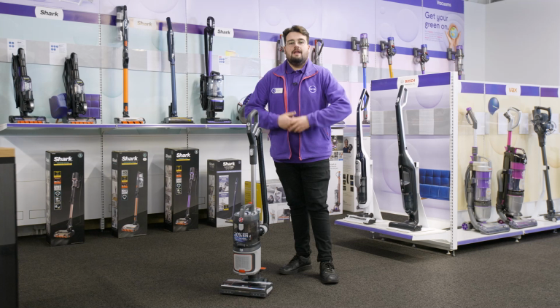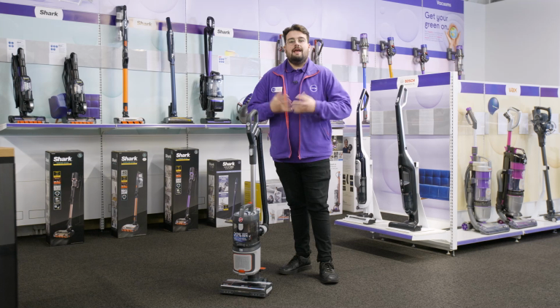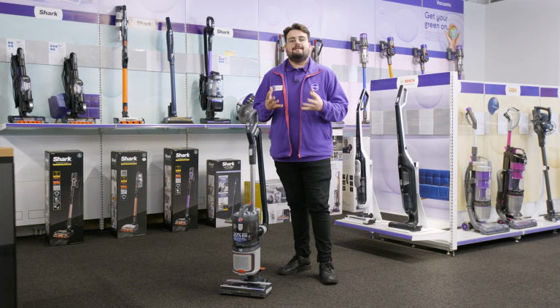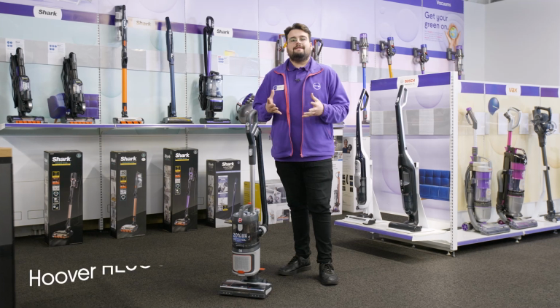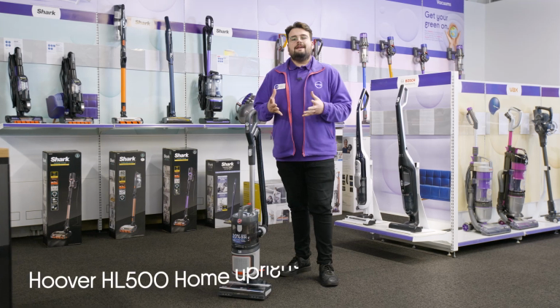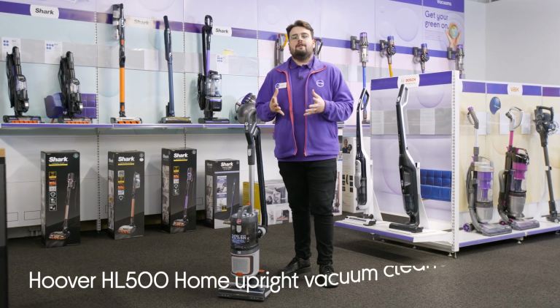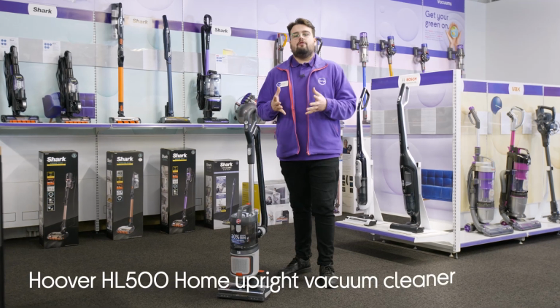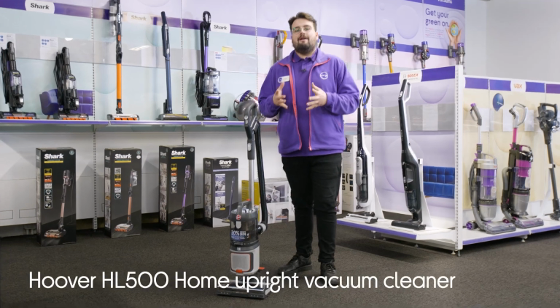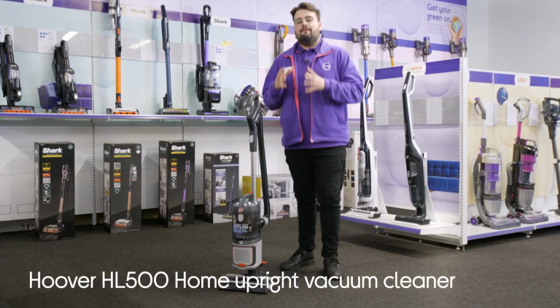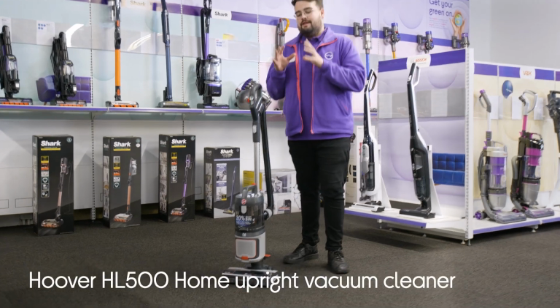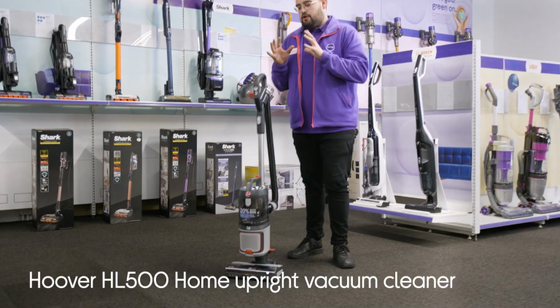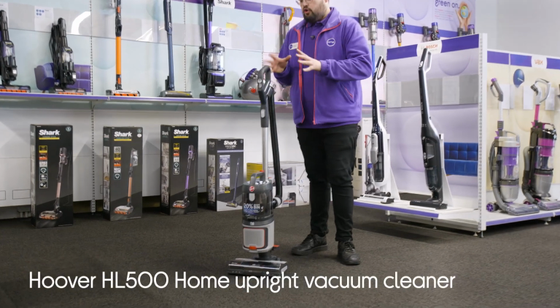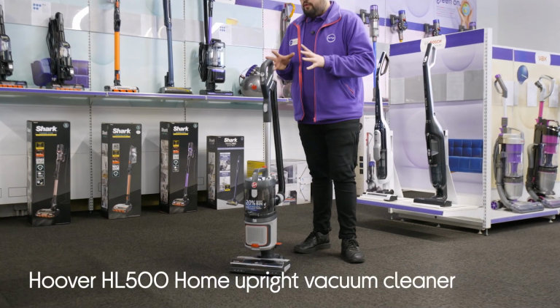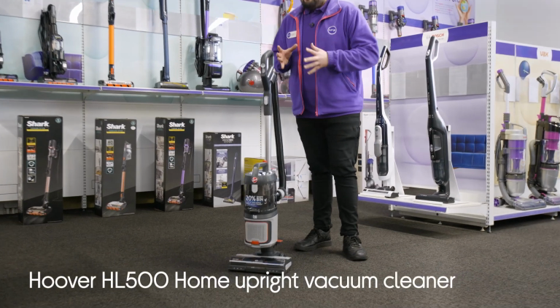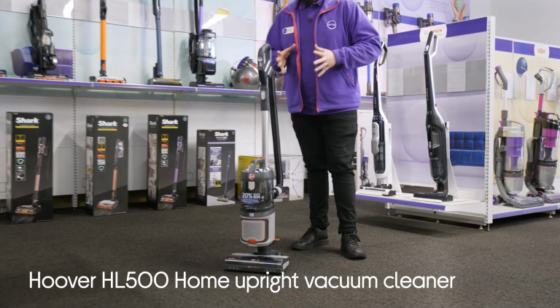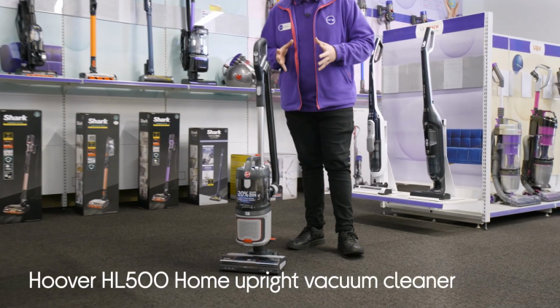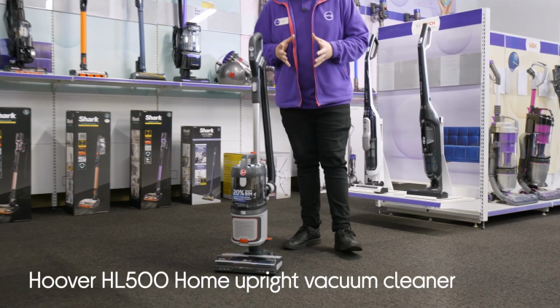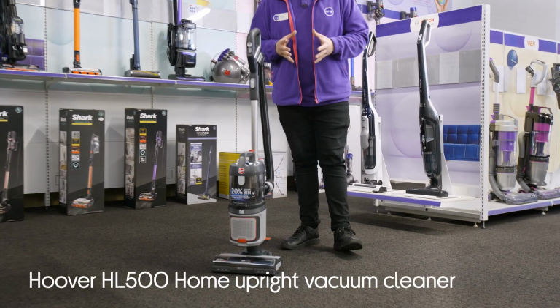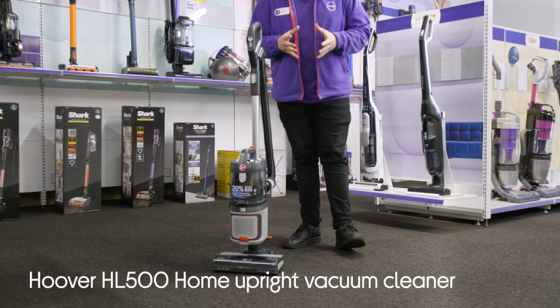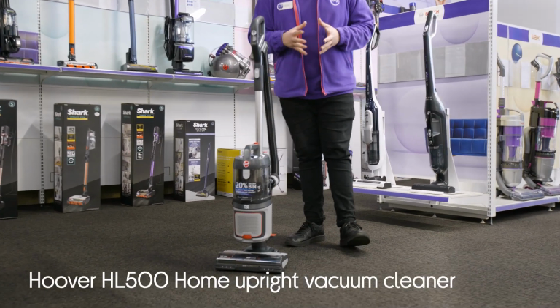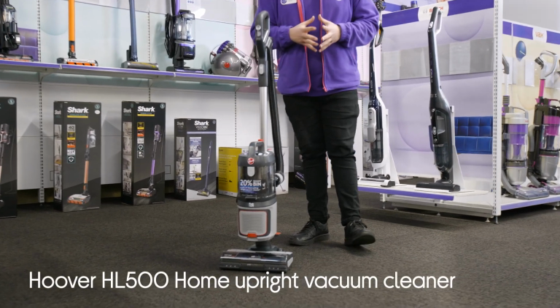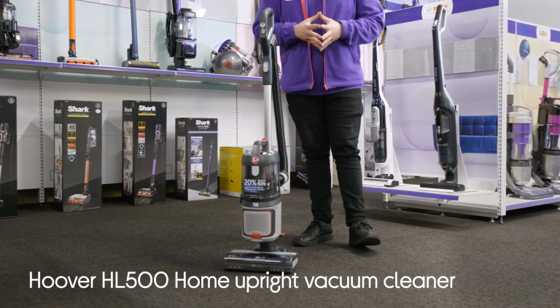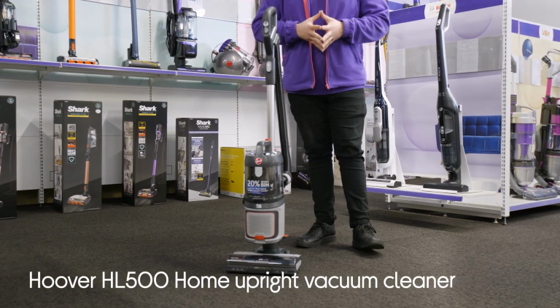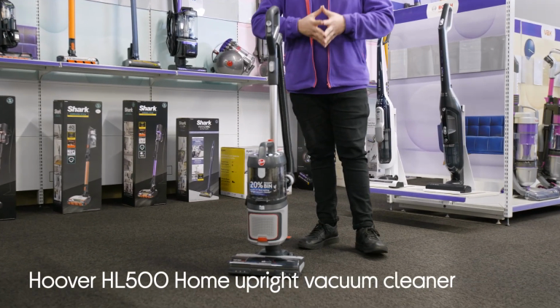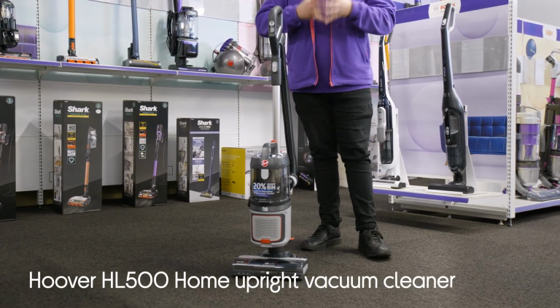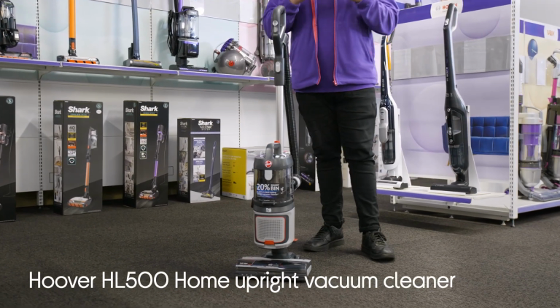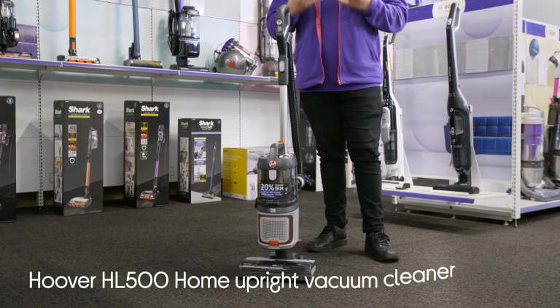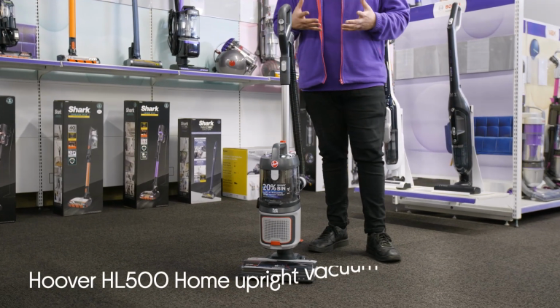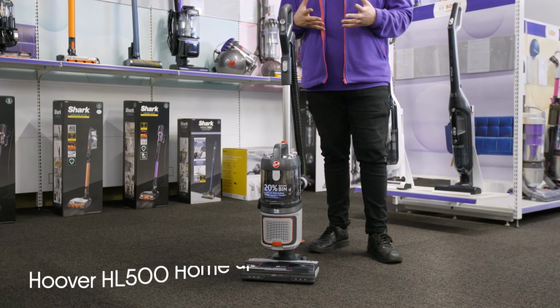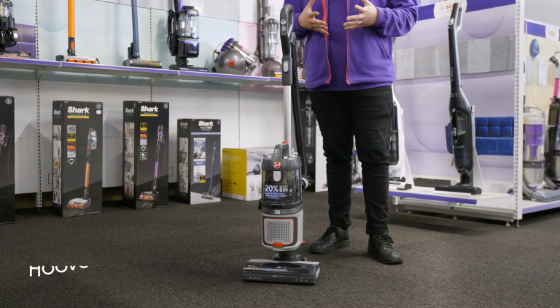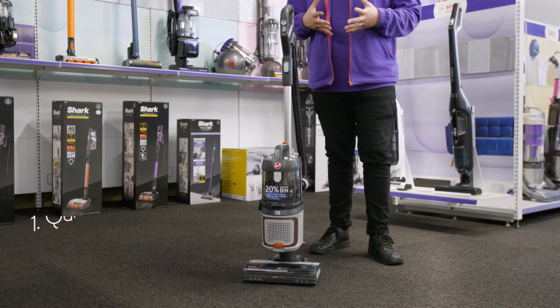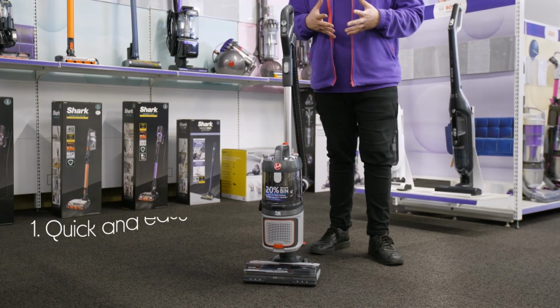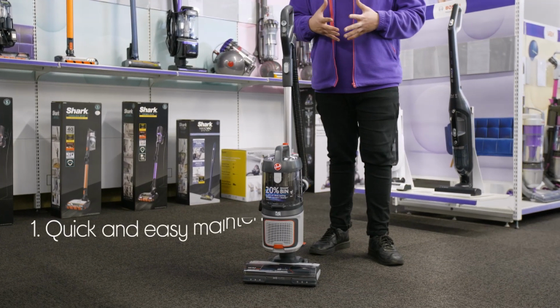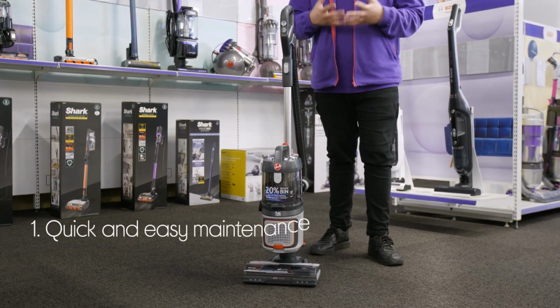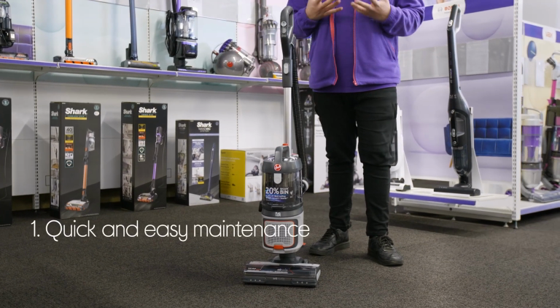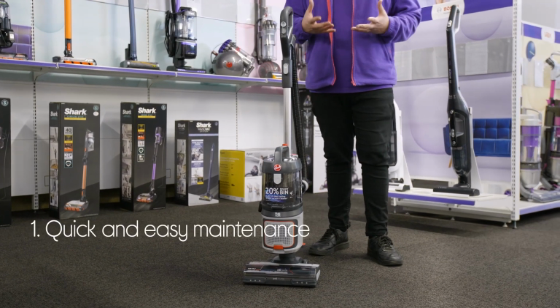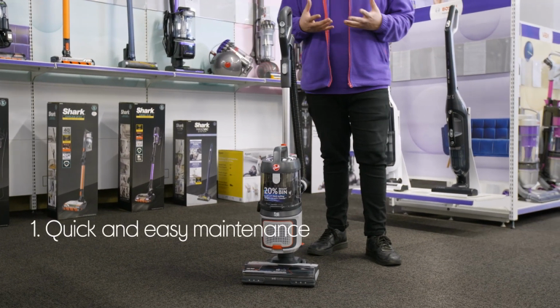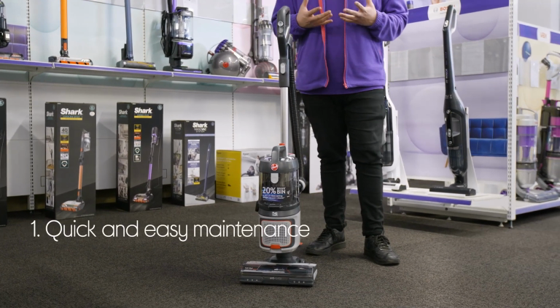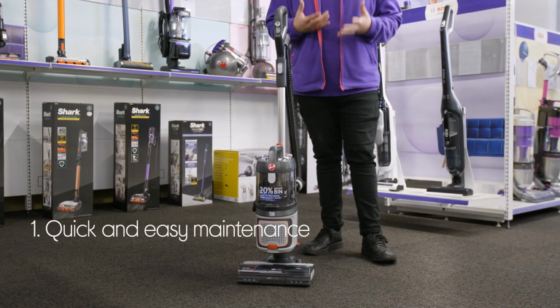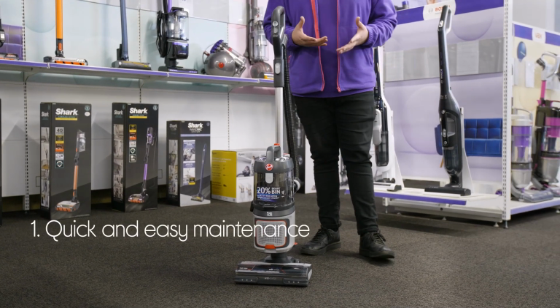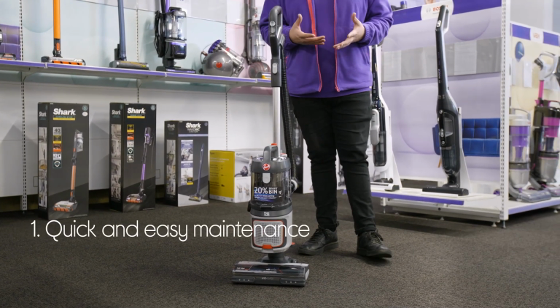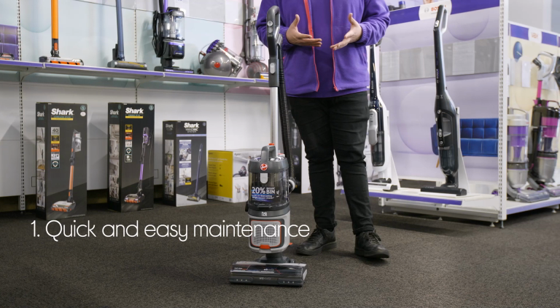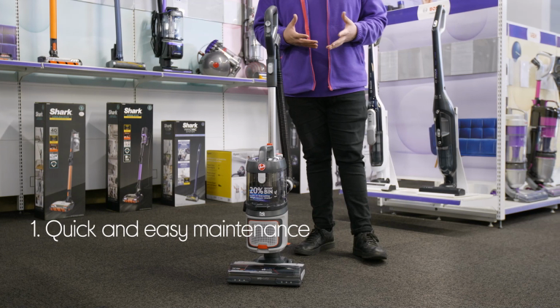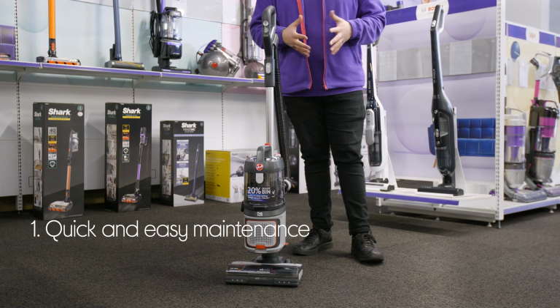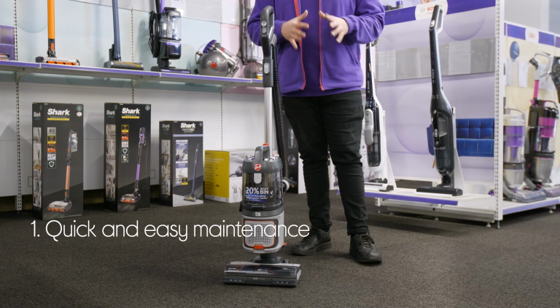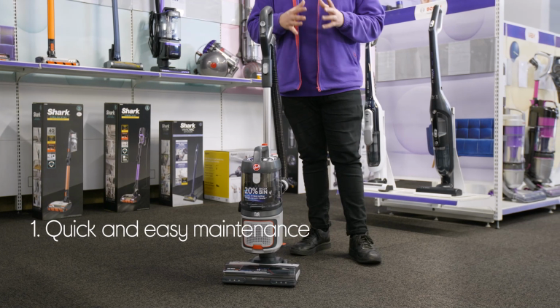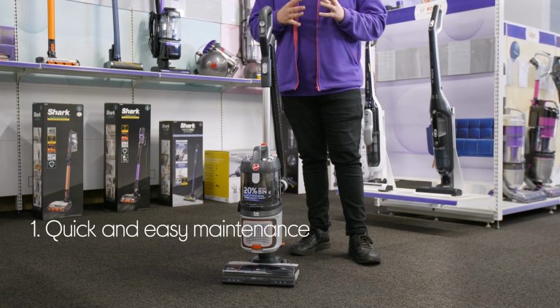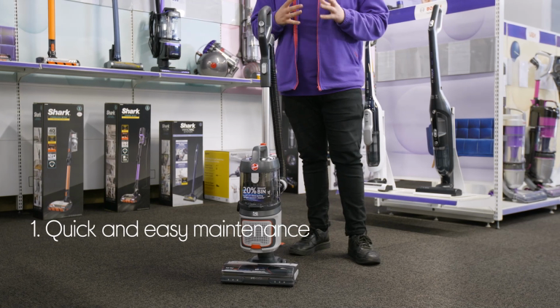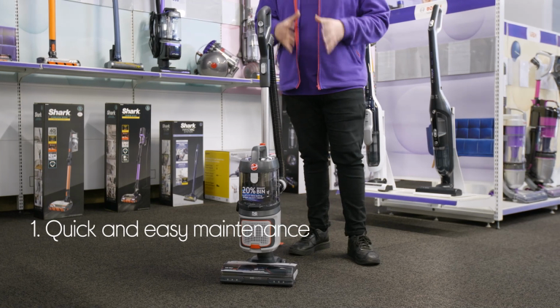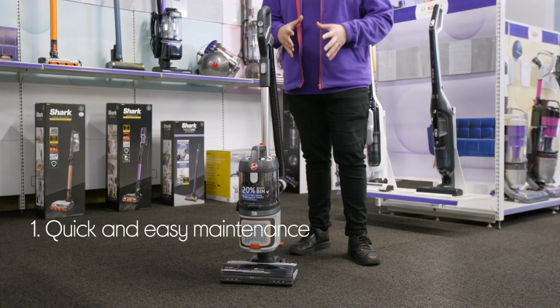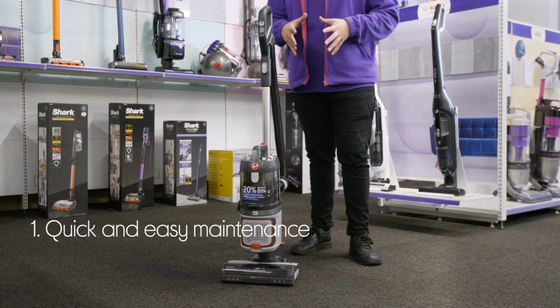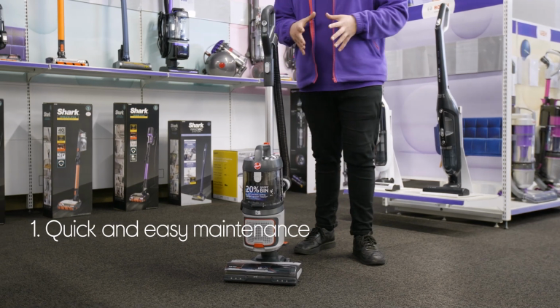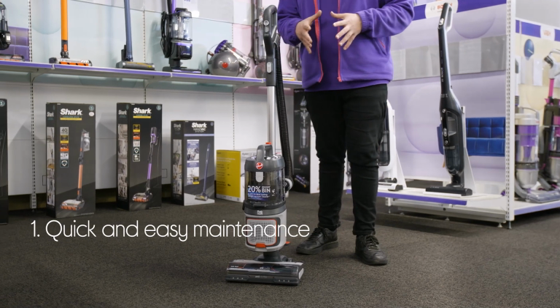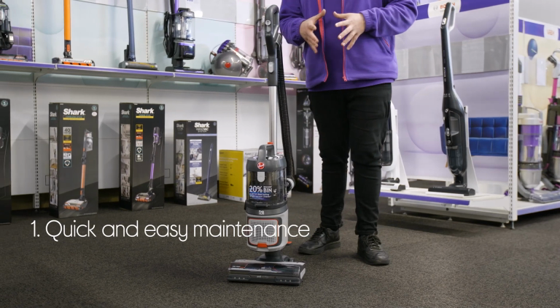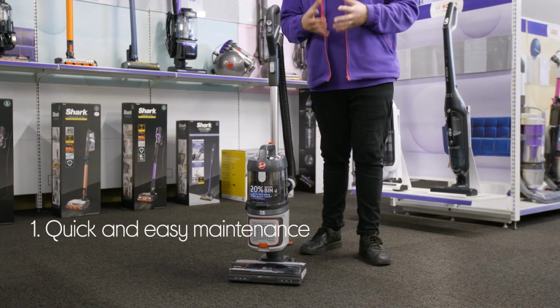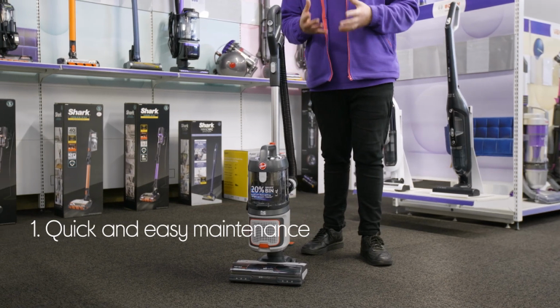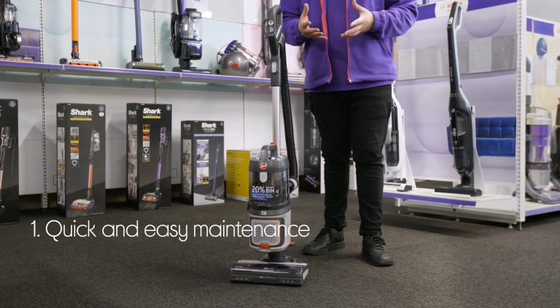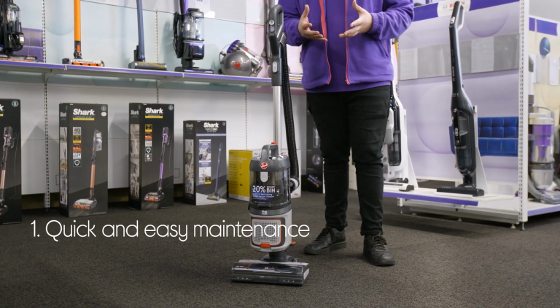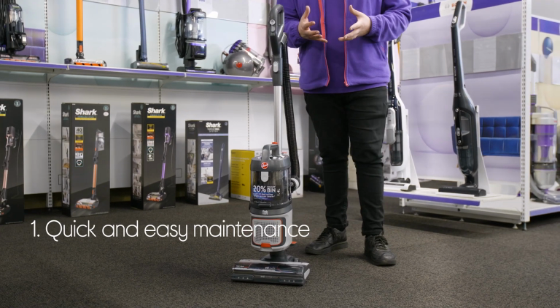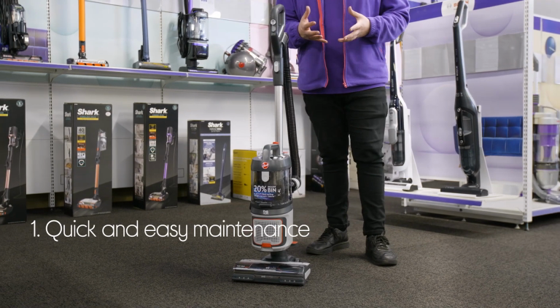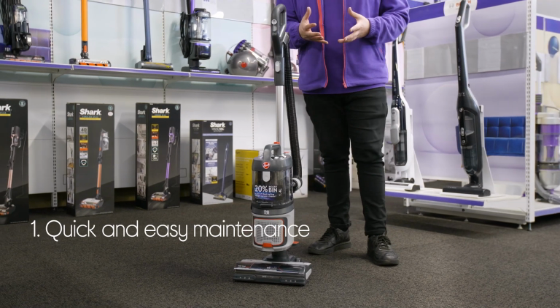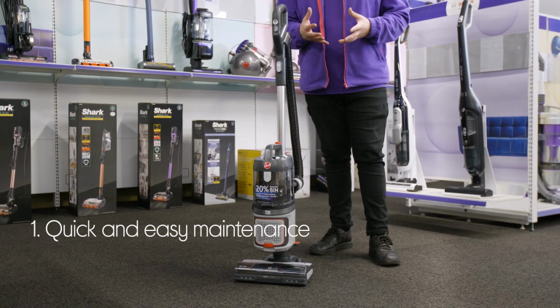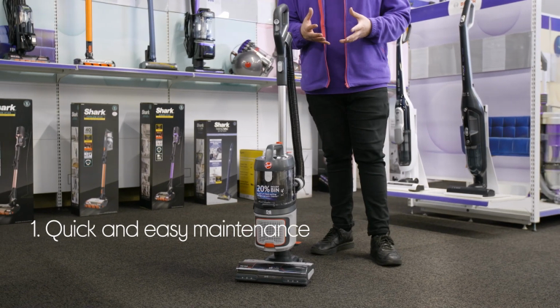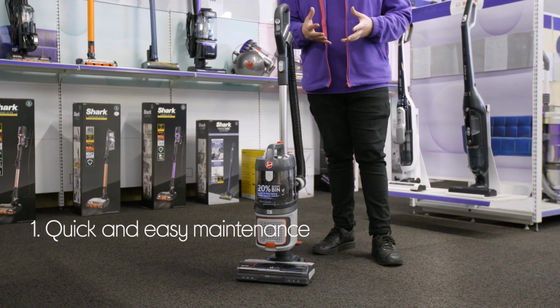Let's take a look around this Hoover vacuum cleaner. It makes maintenance quick and easy by stopping hair getting wrapped around the brush bar.